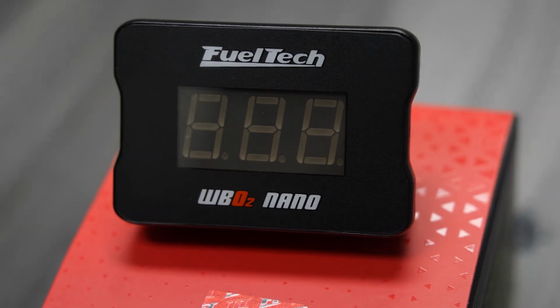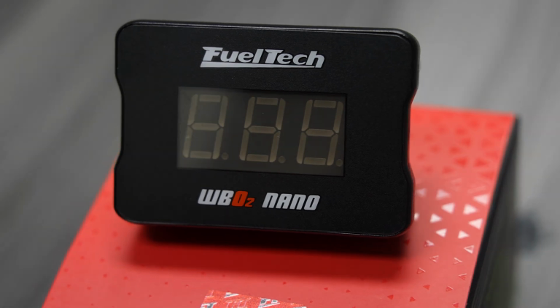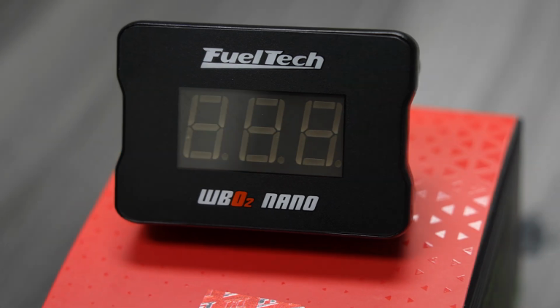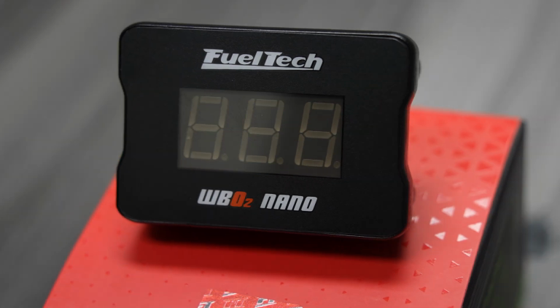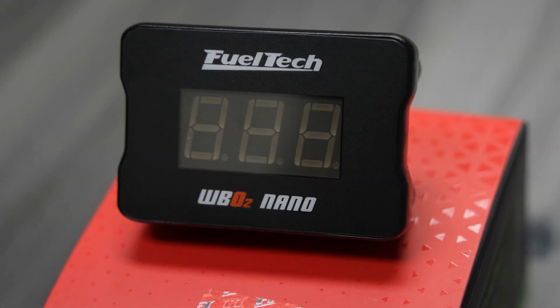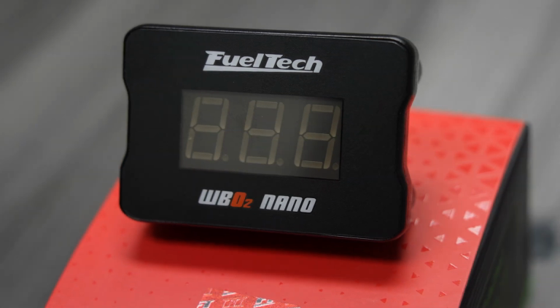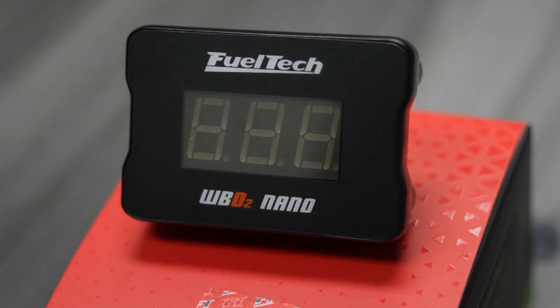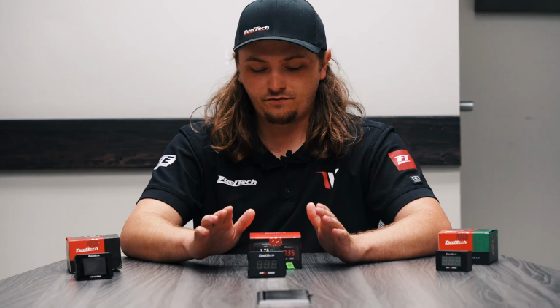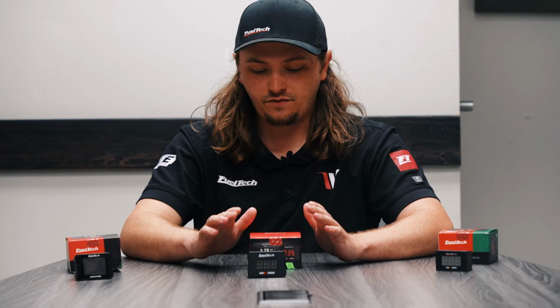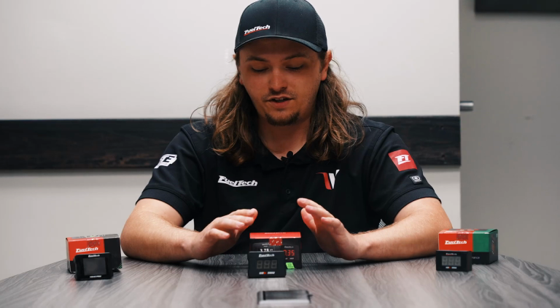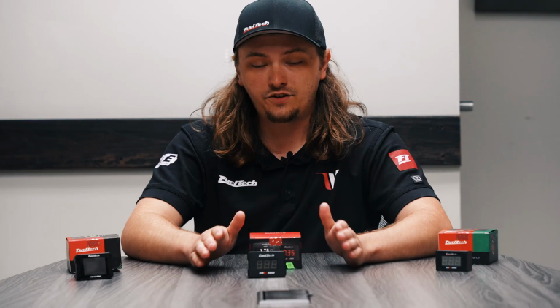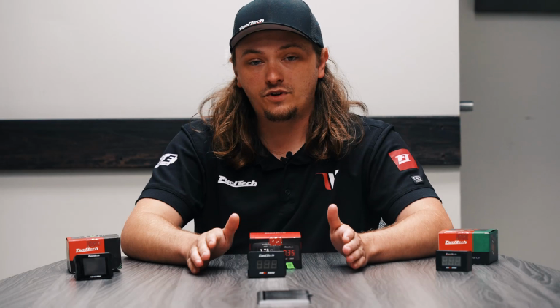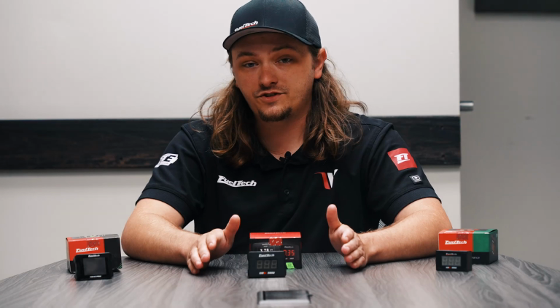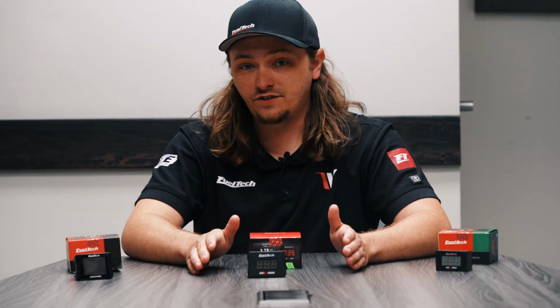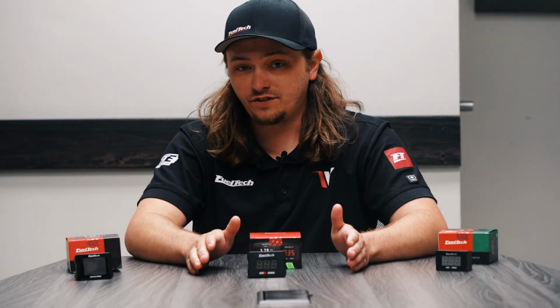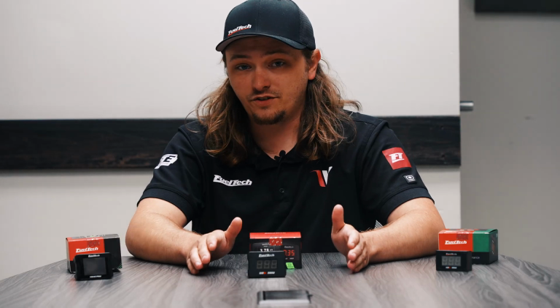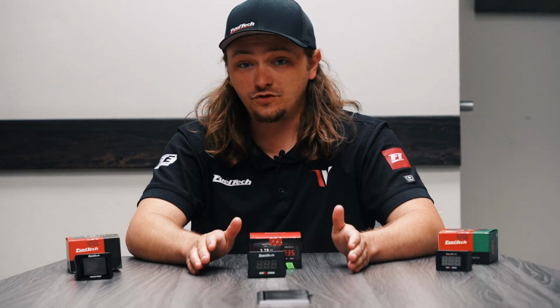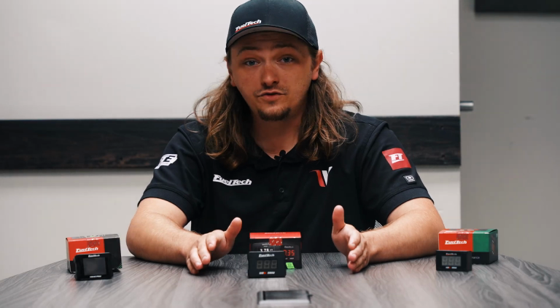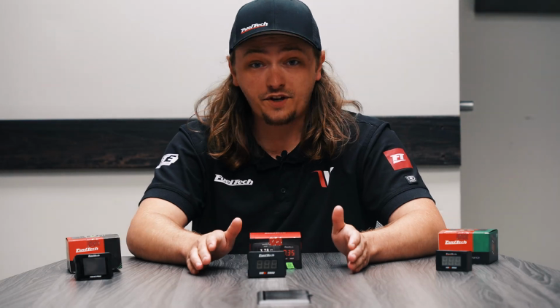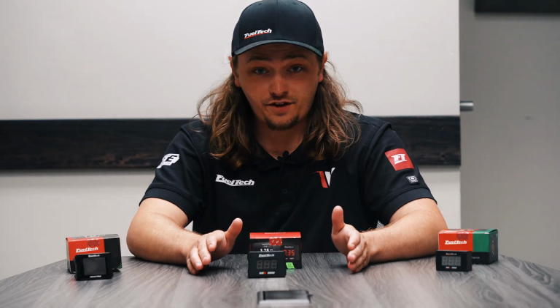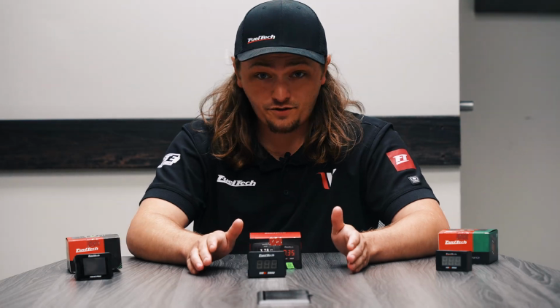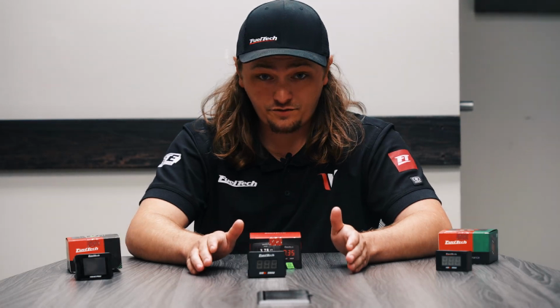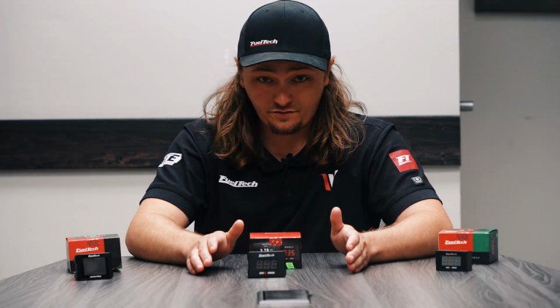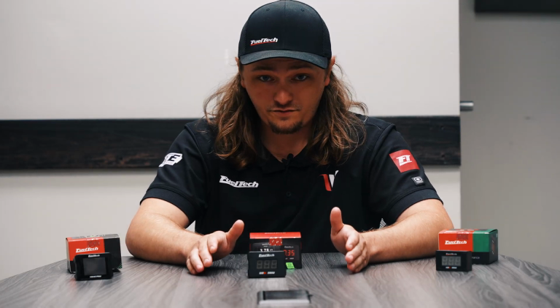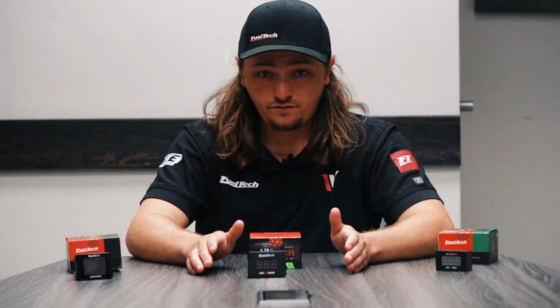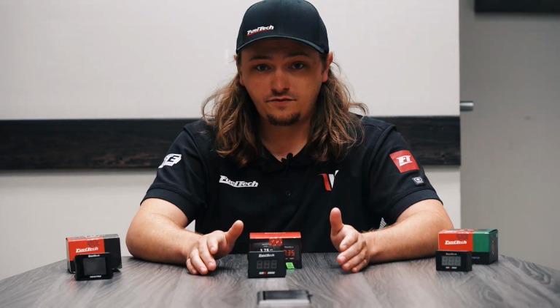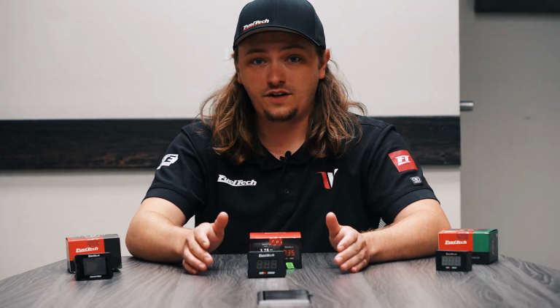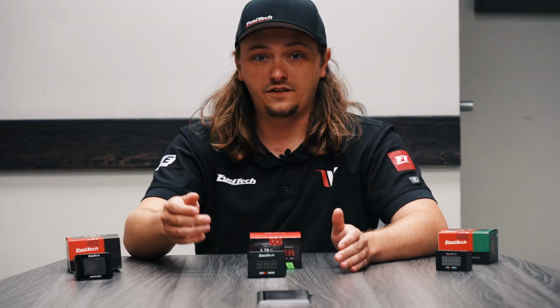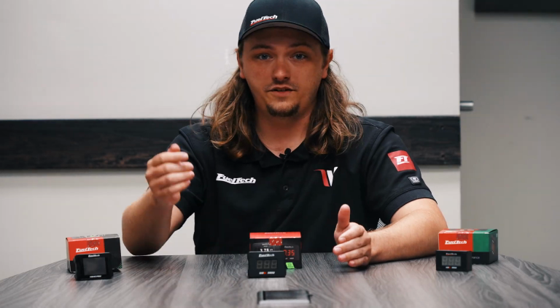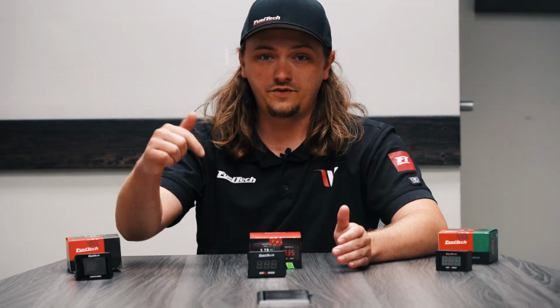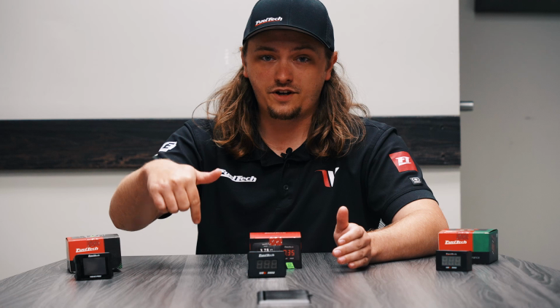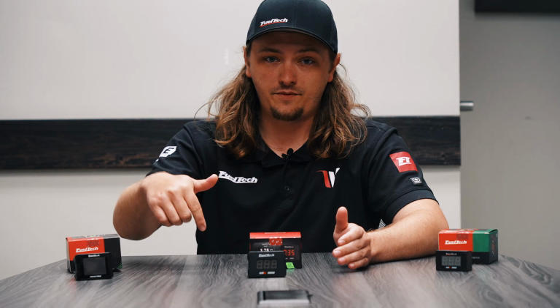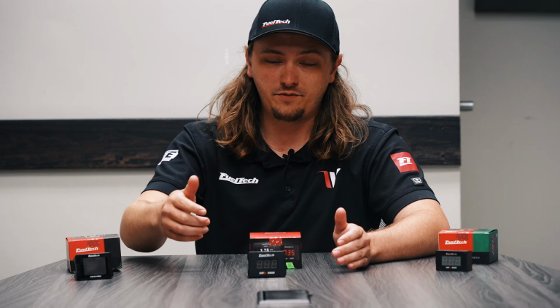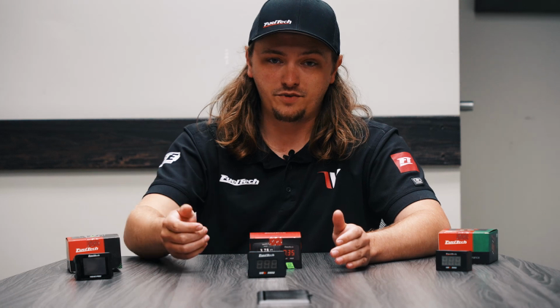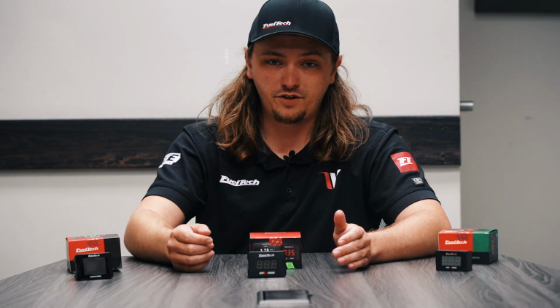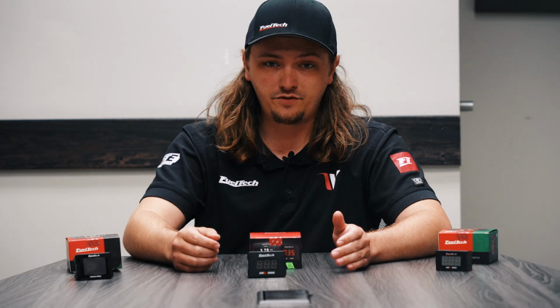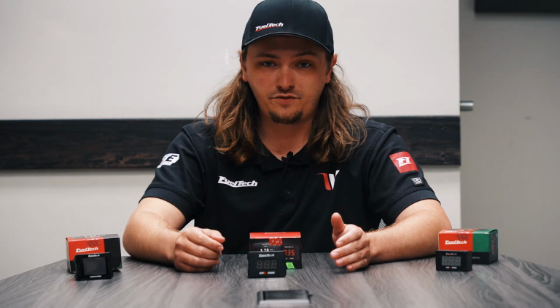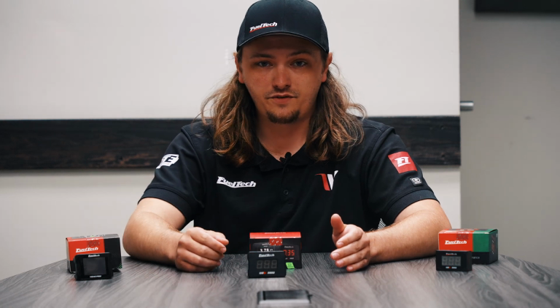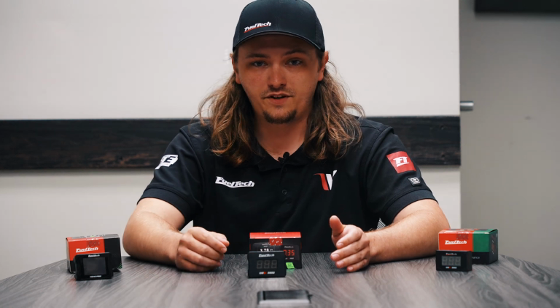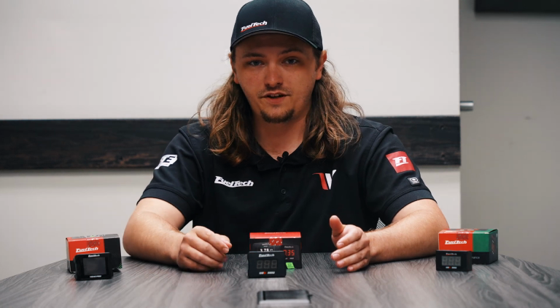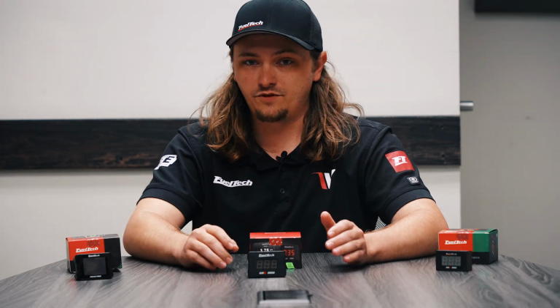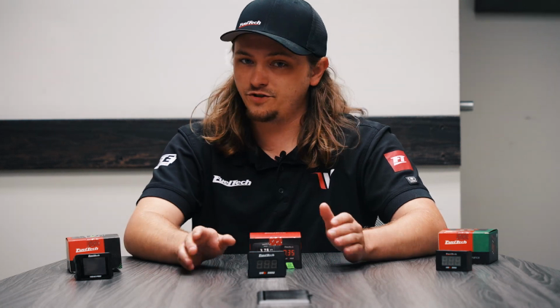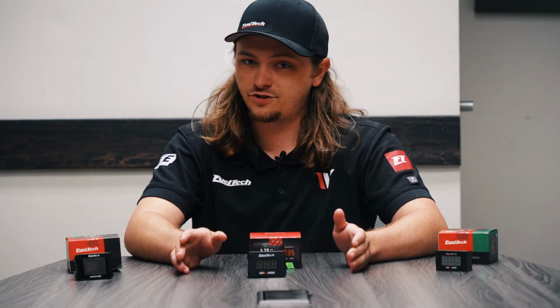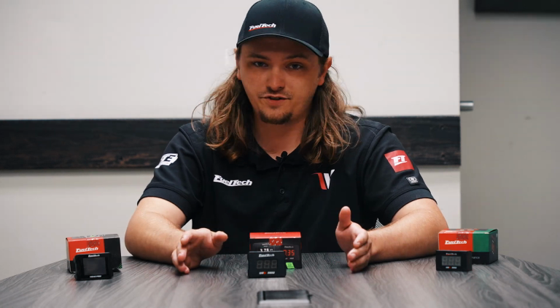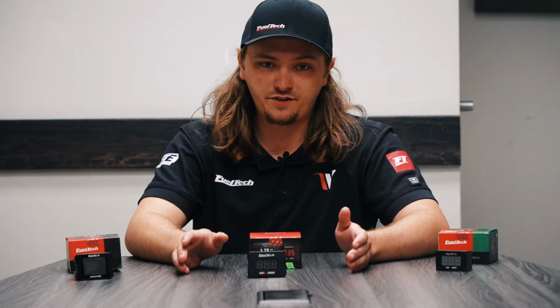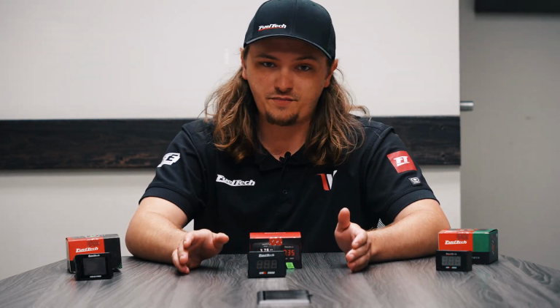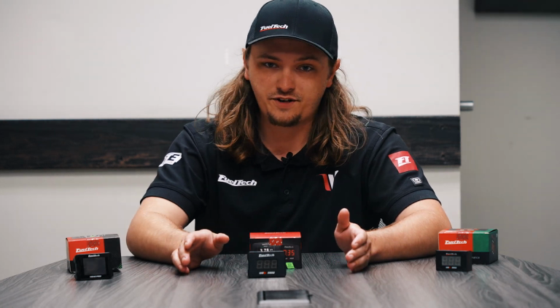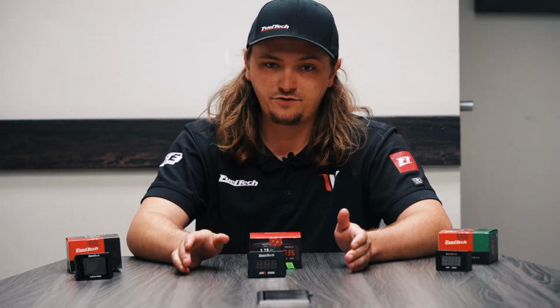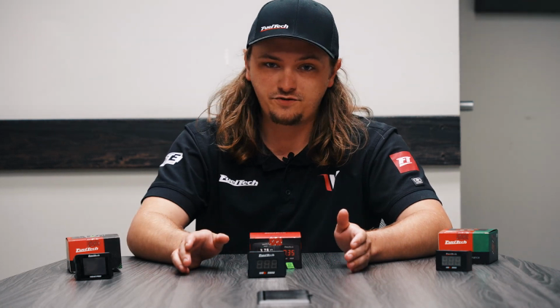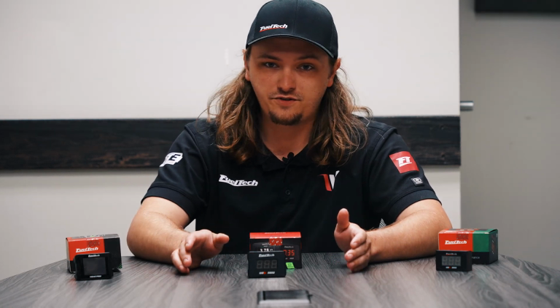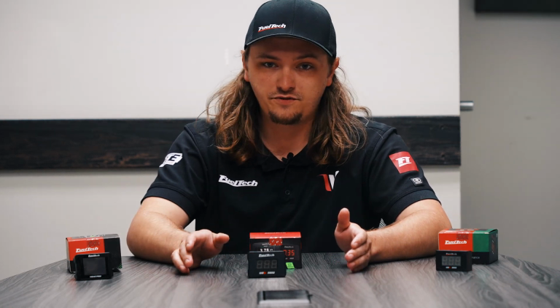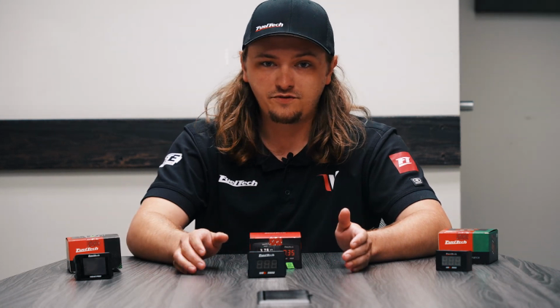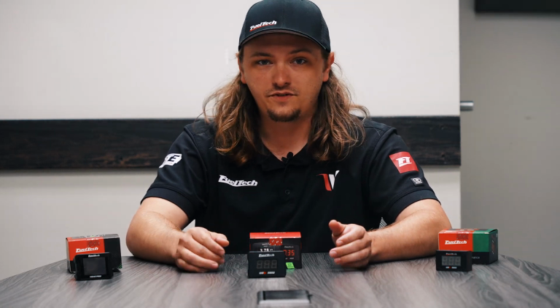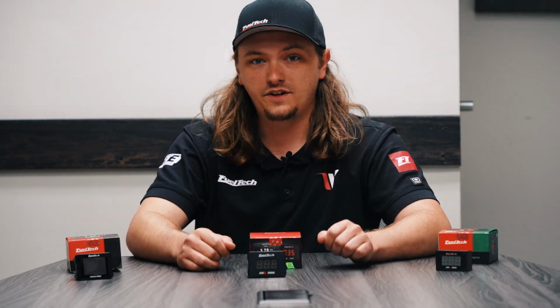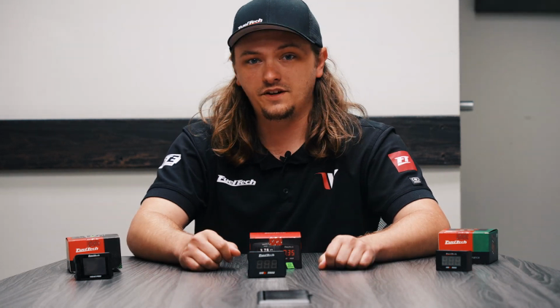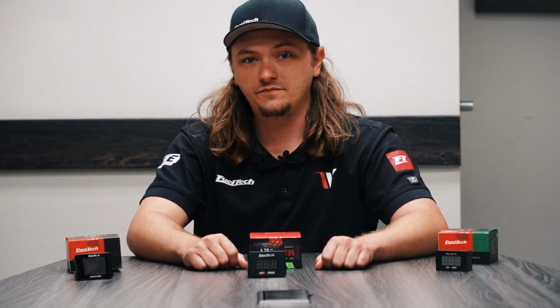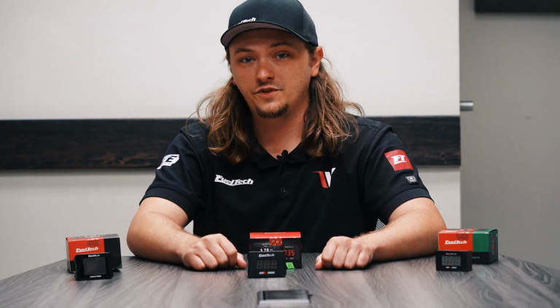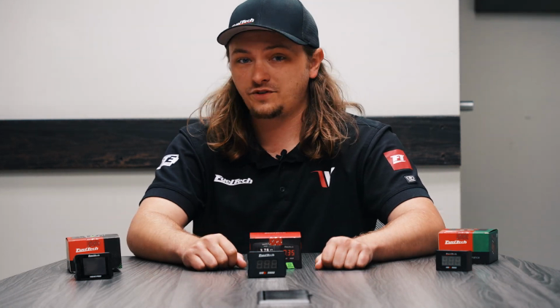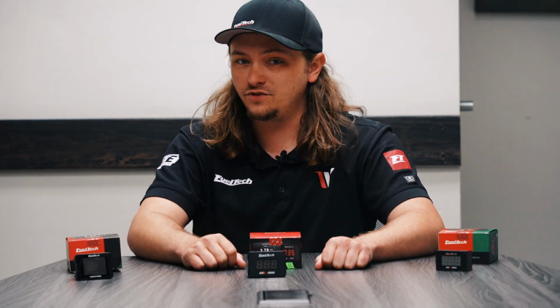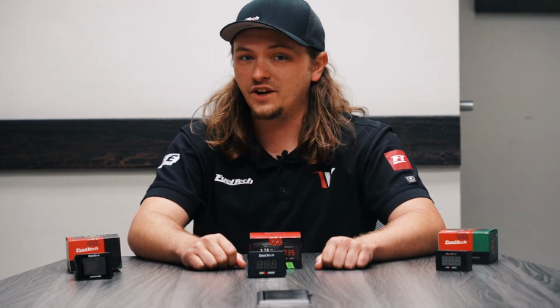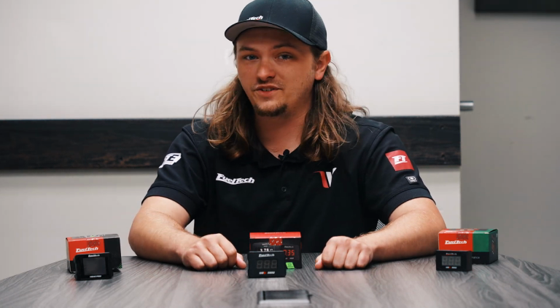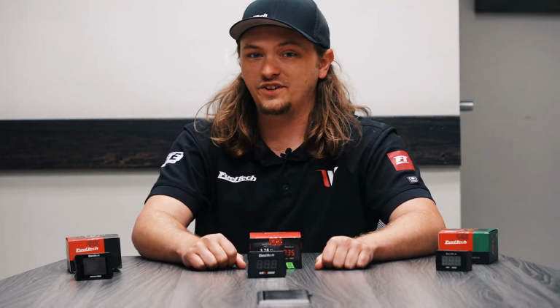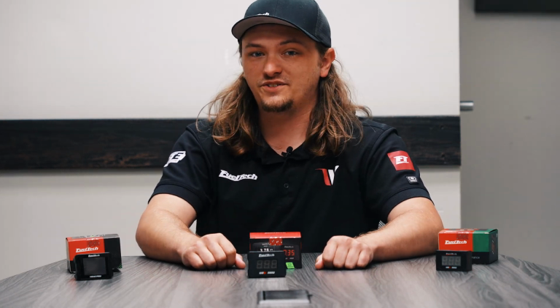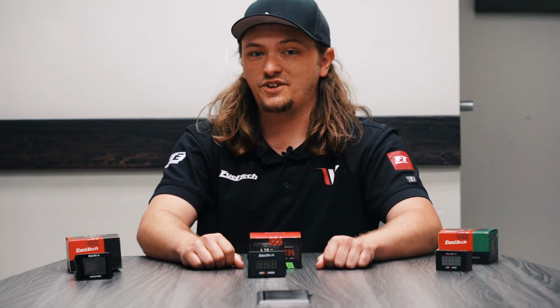If you guys have any questions on the new Nano, leave a comment below and we'll be sure to get back to you. We'll see you guys next time.